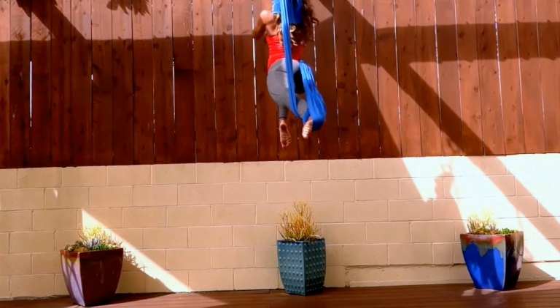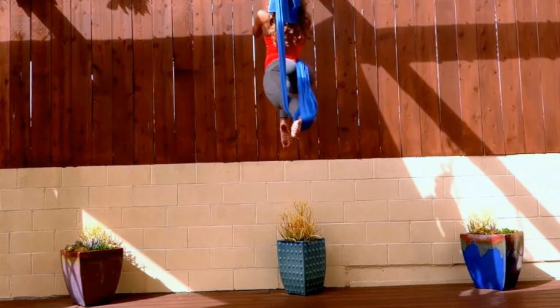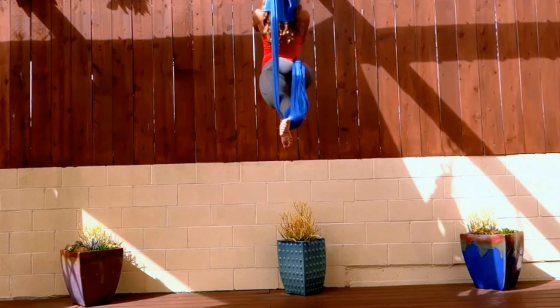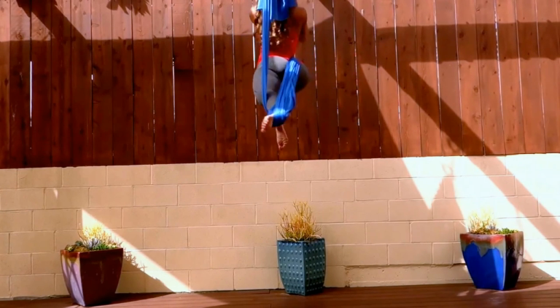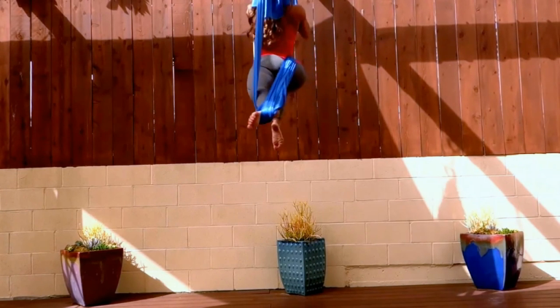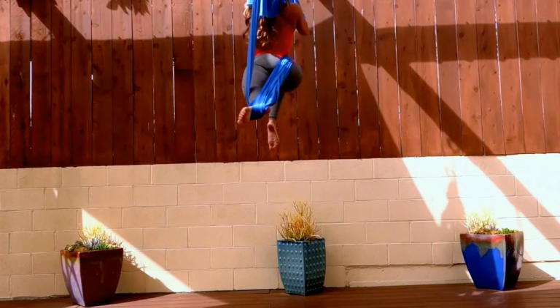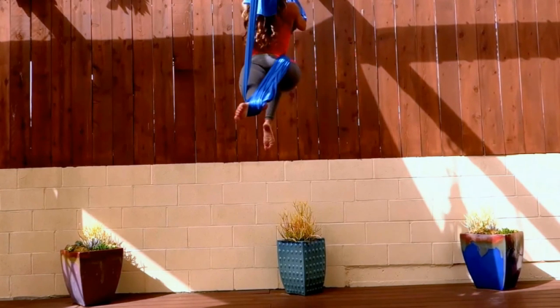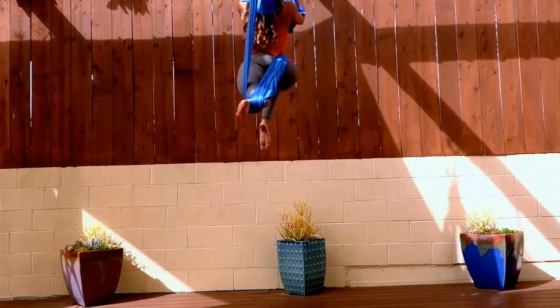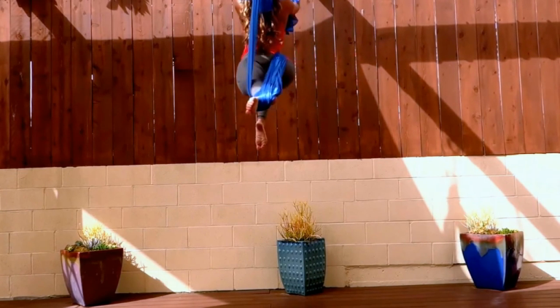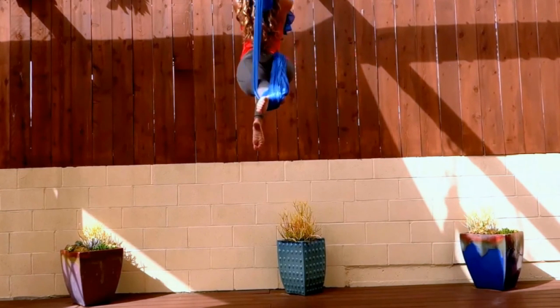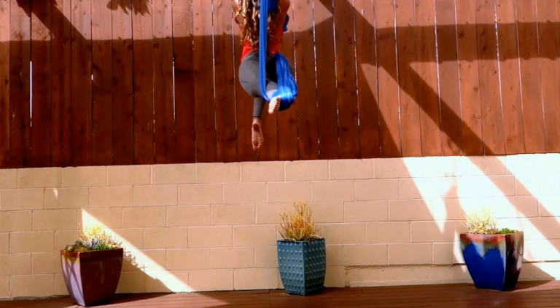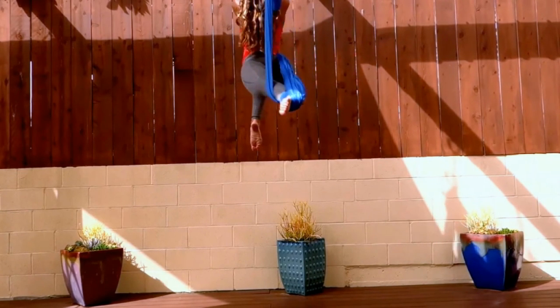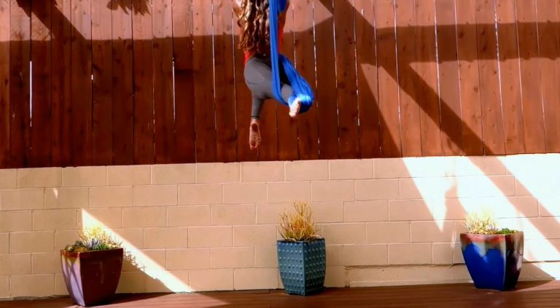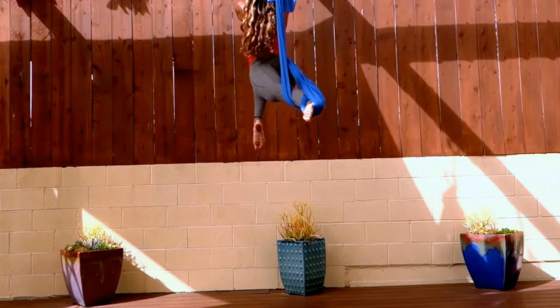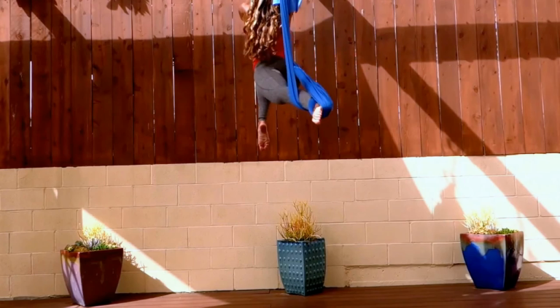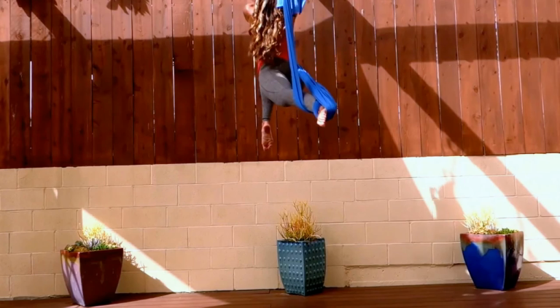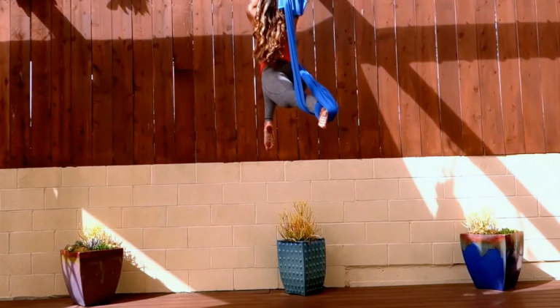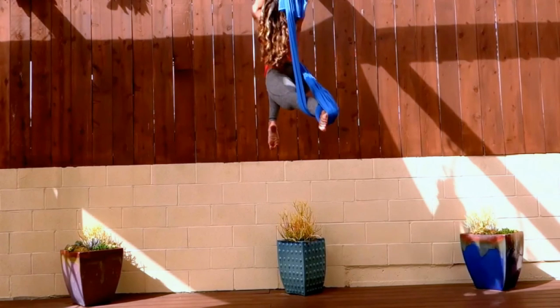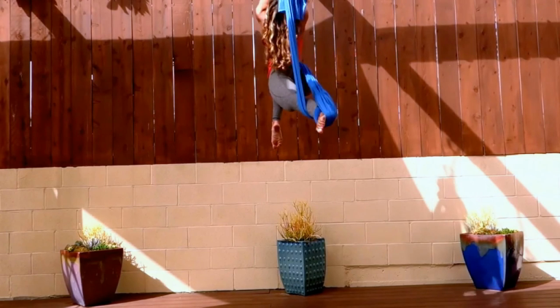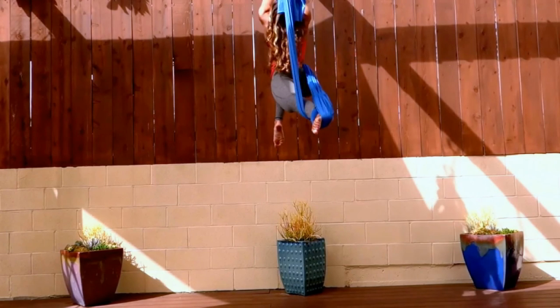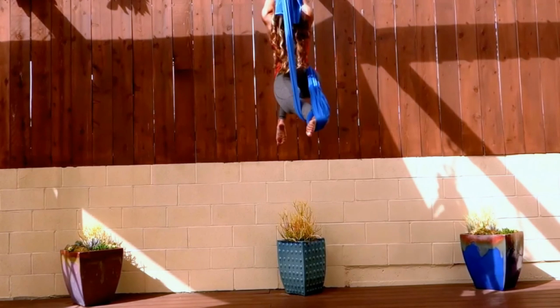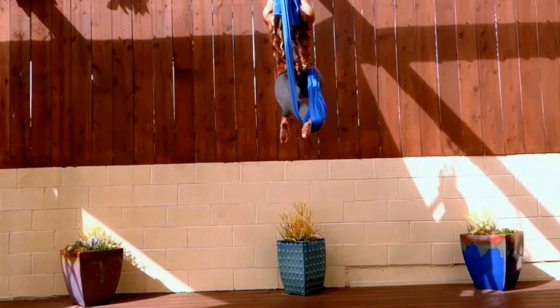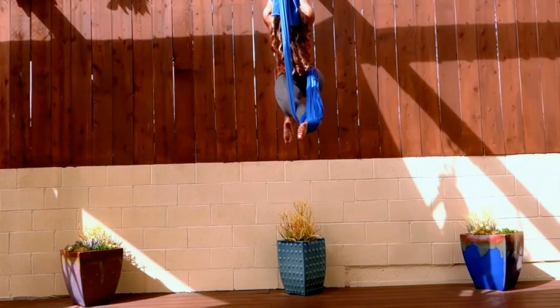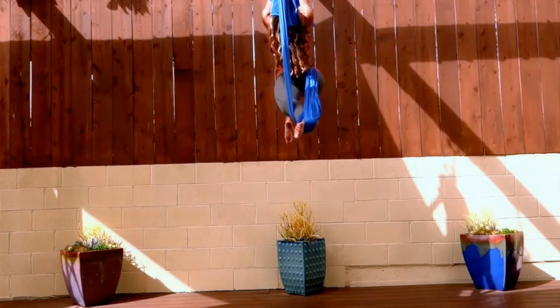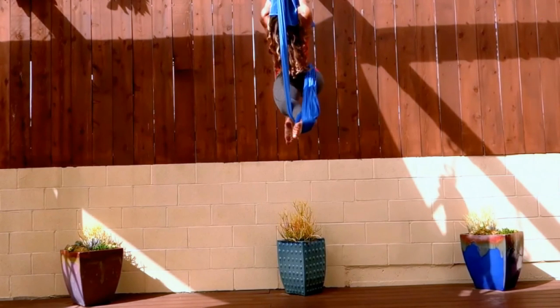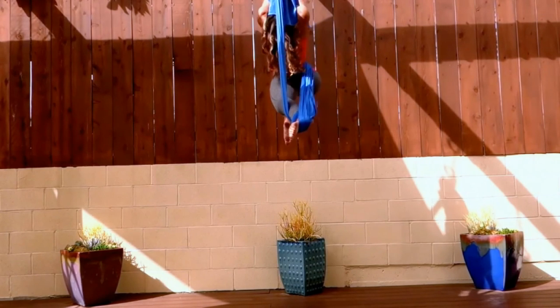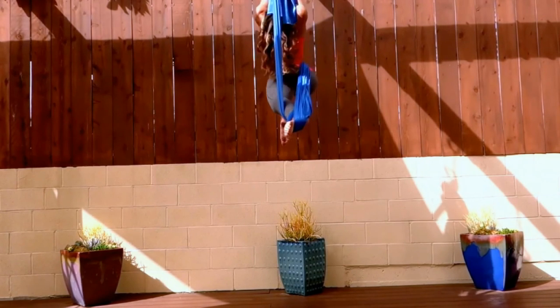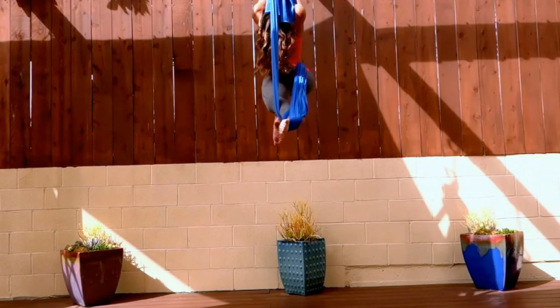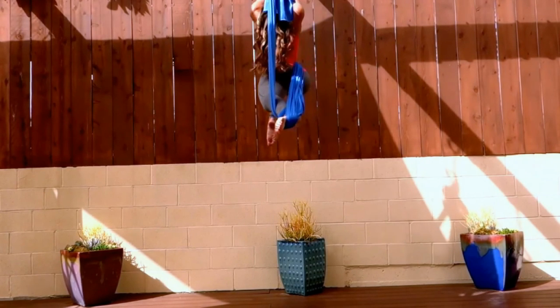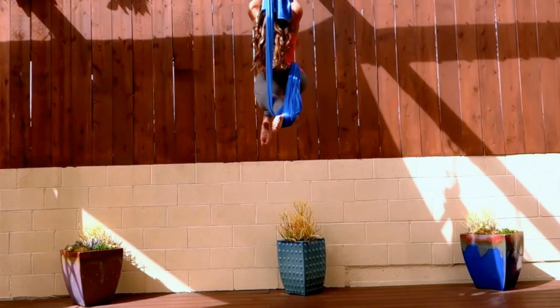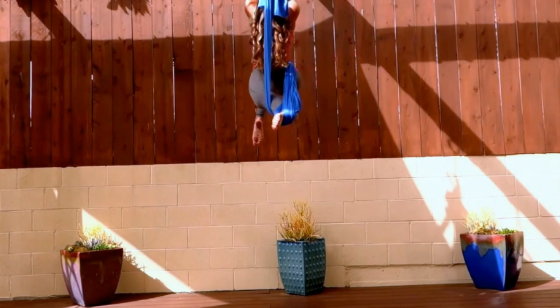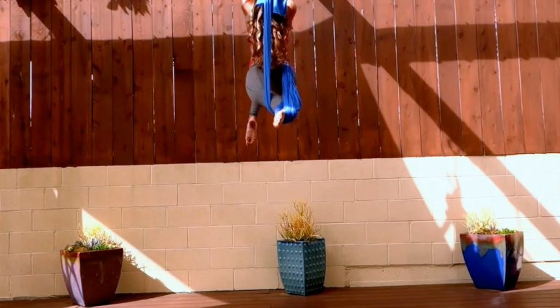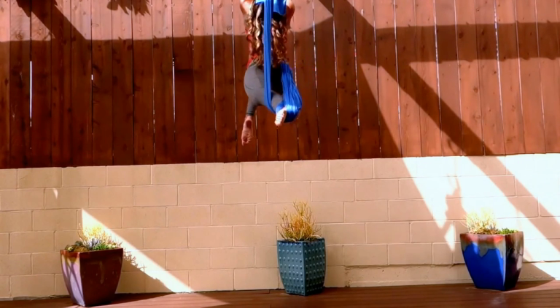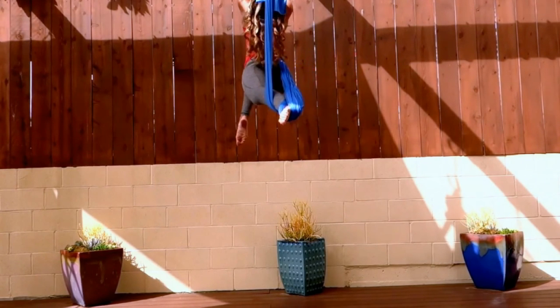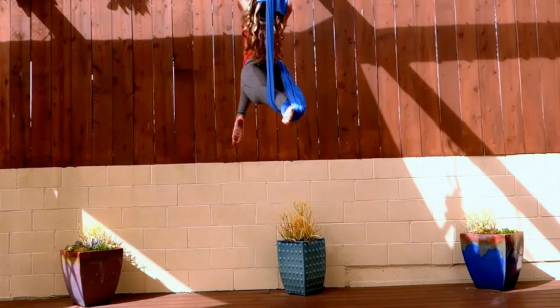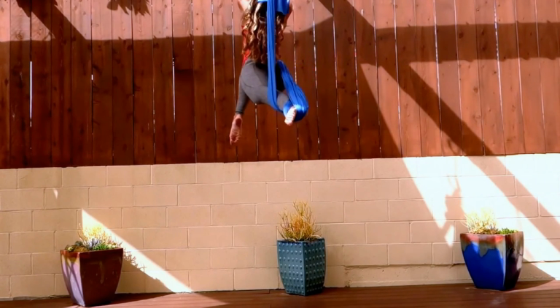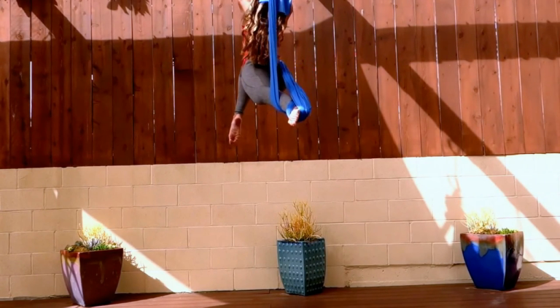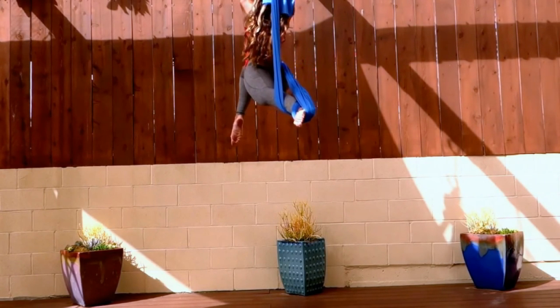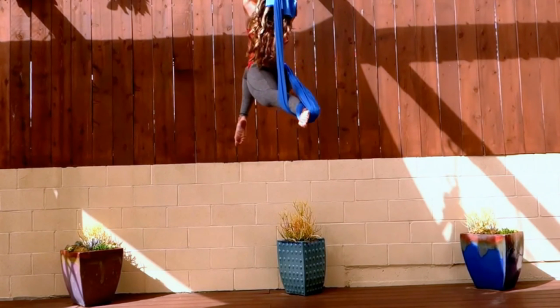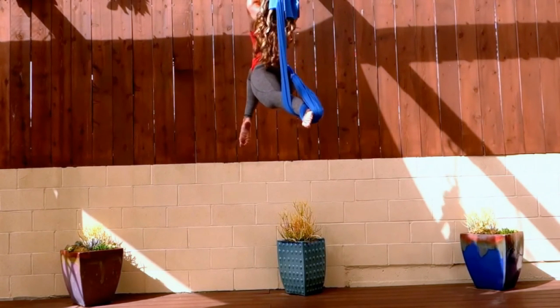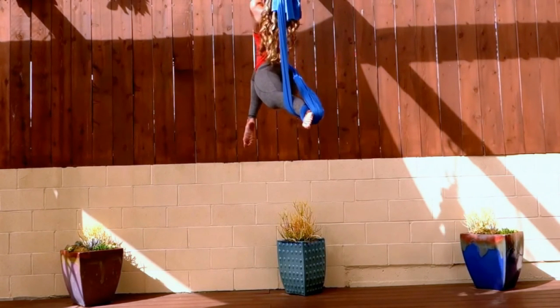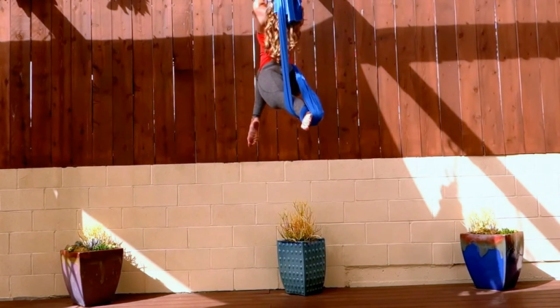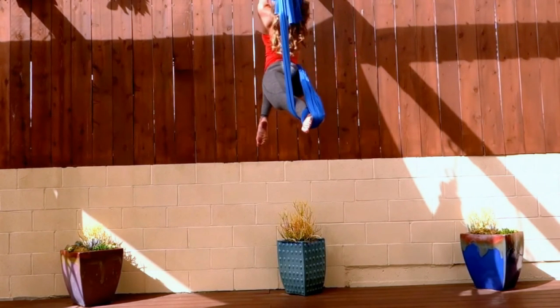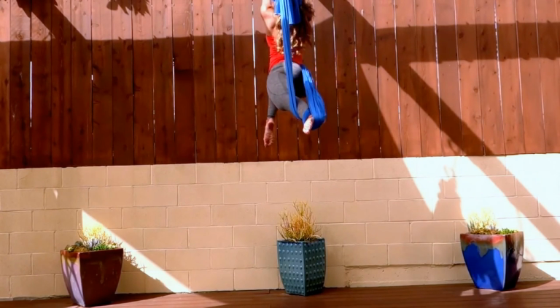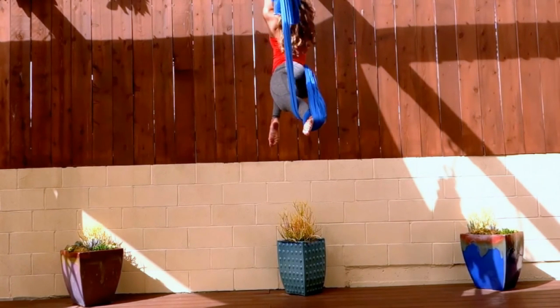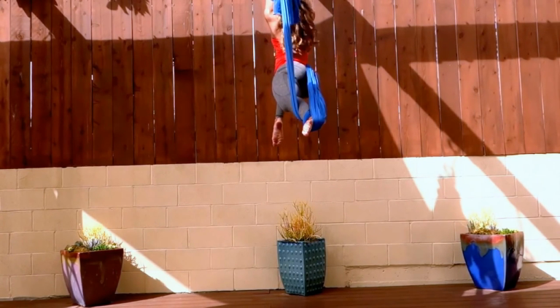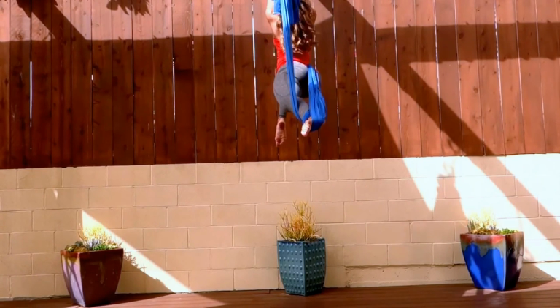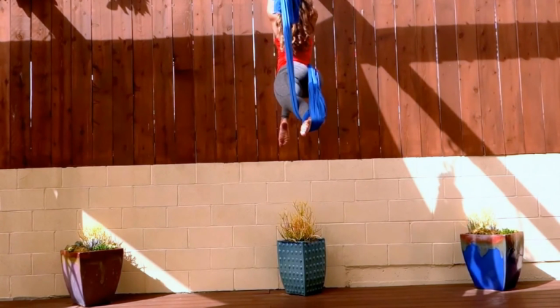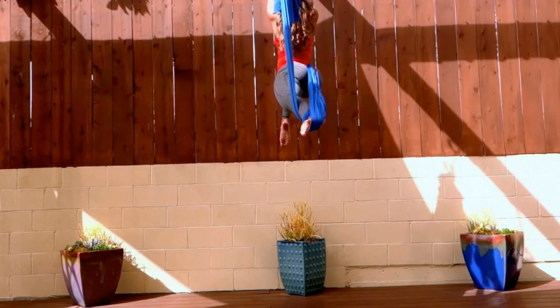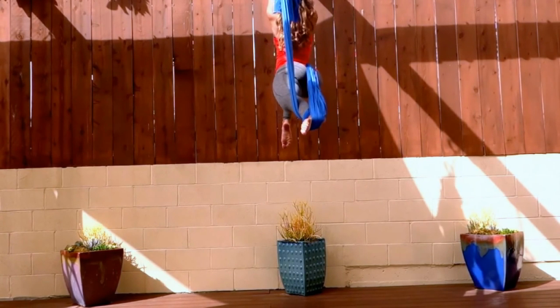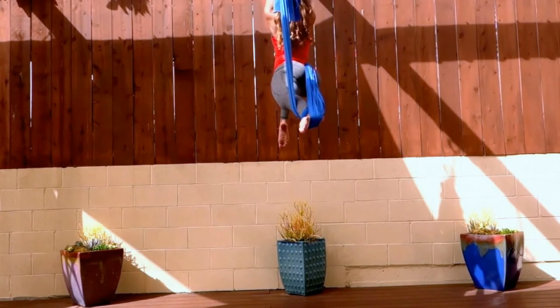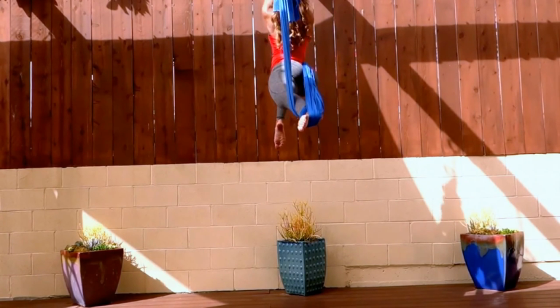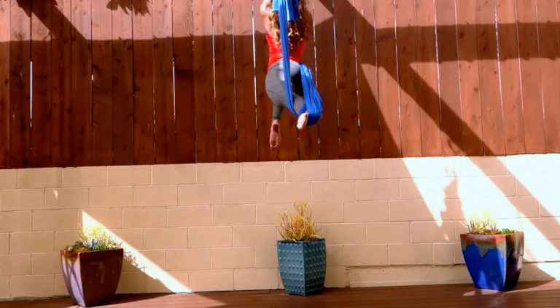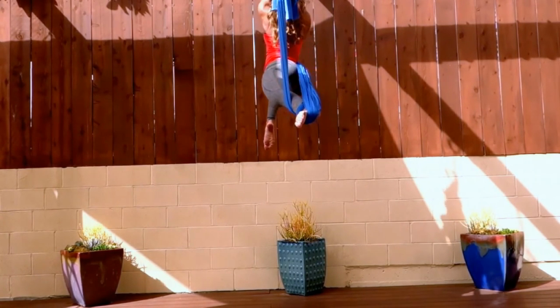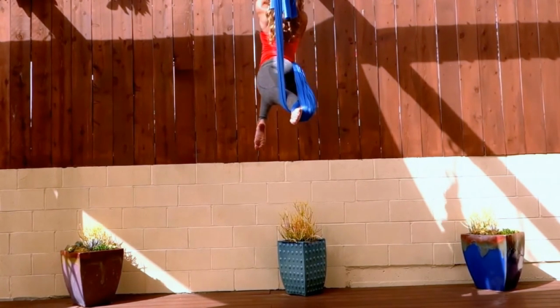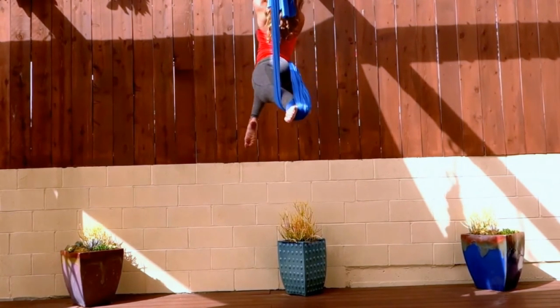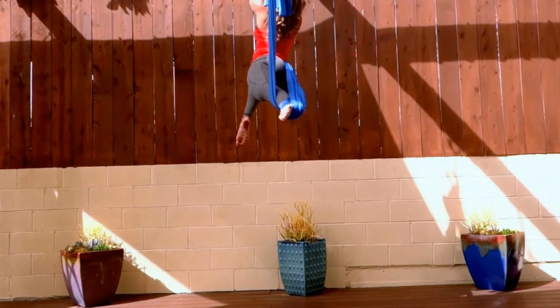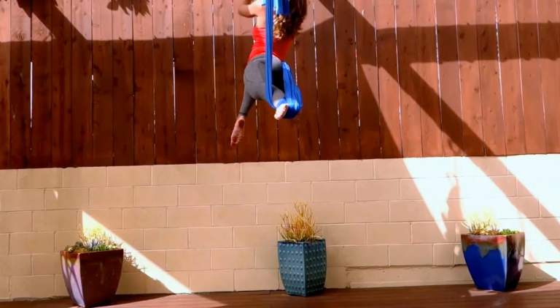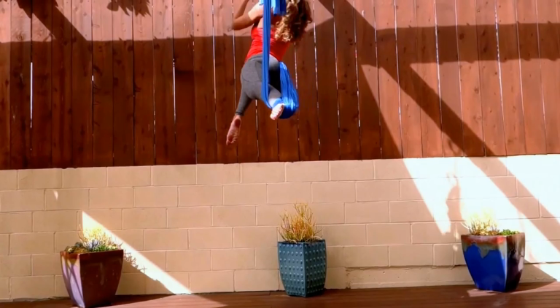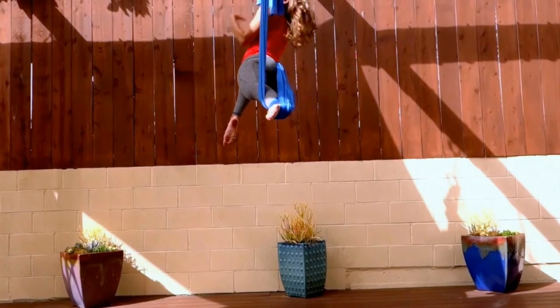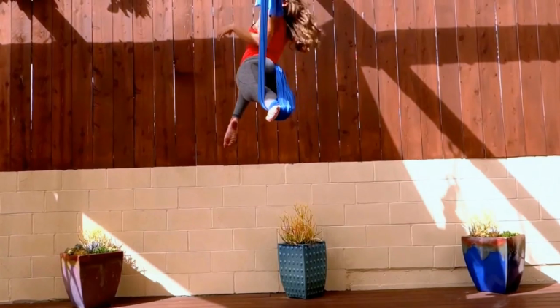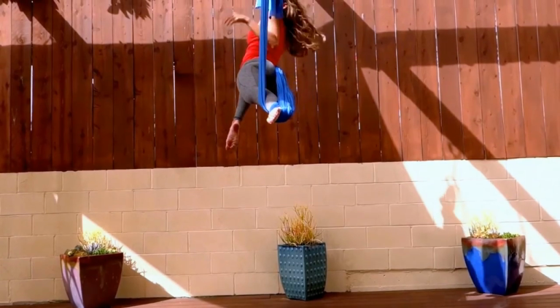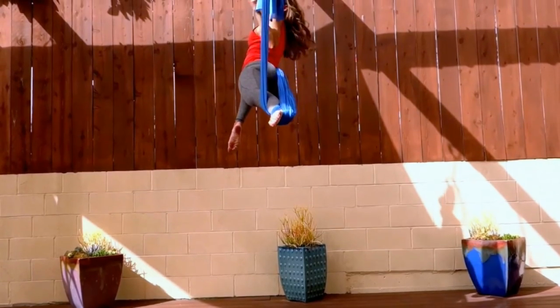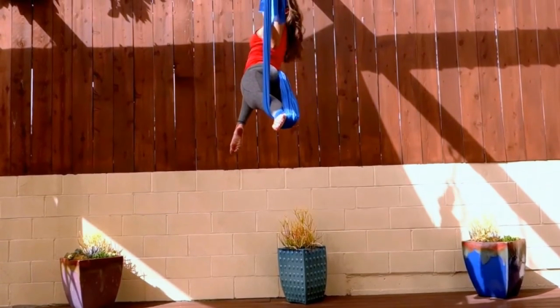In Pegasus pose when you're on the right side, make sure that fabric comes out of the inner arch of your right foot, across your left hip, underneath that left knee.